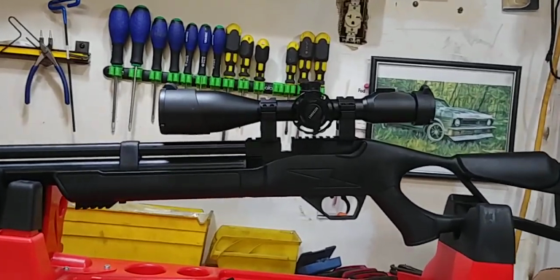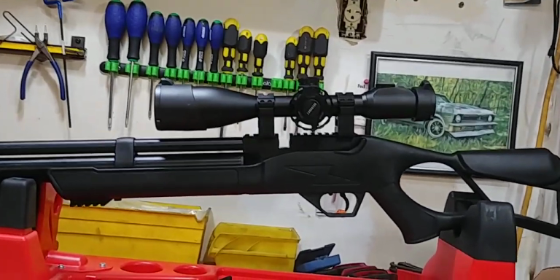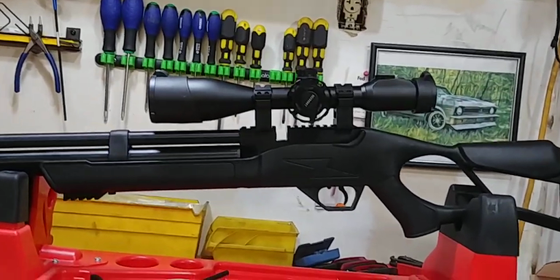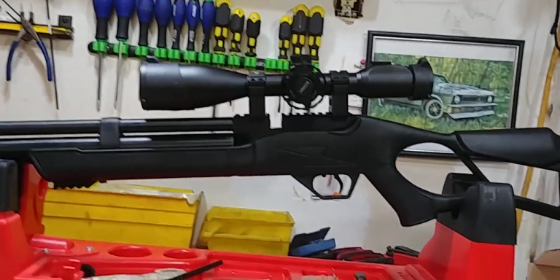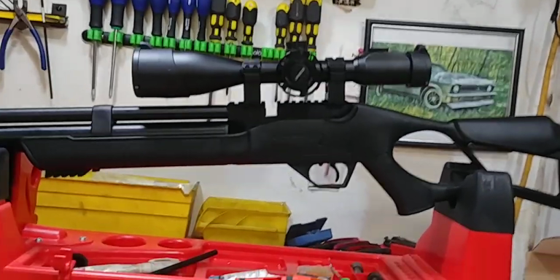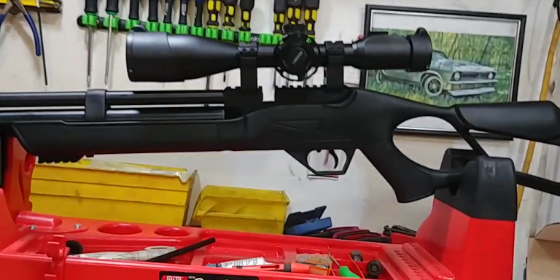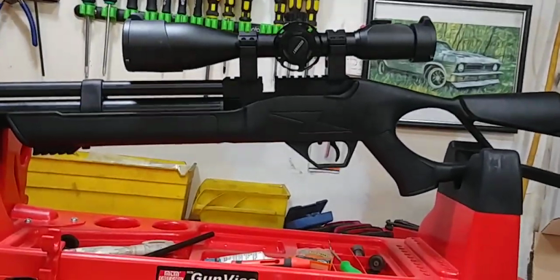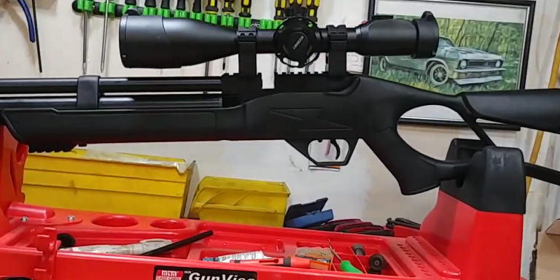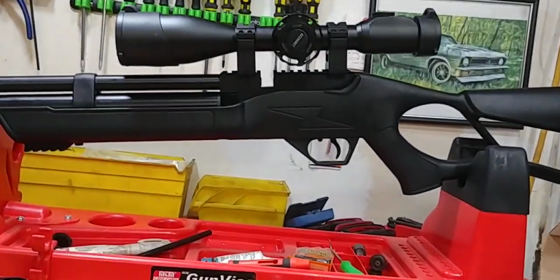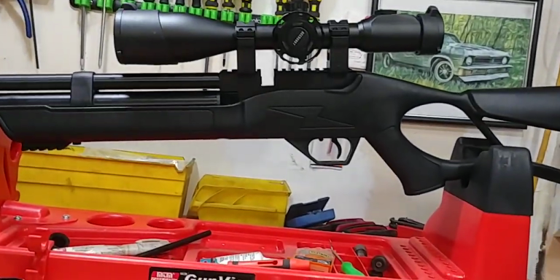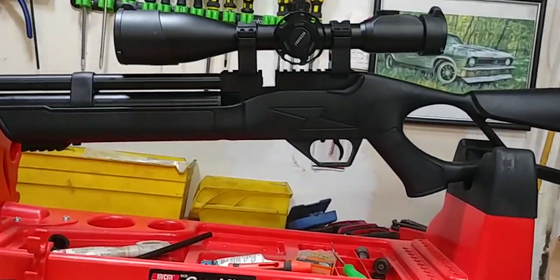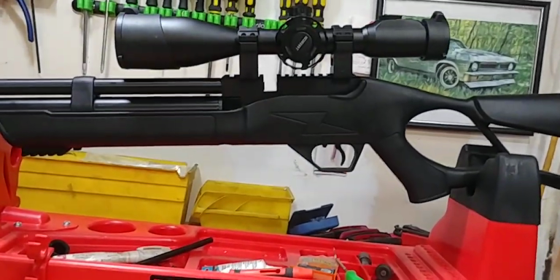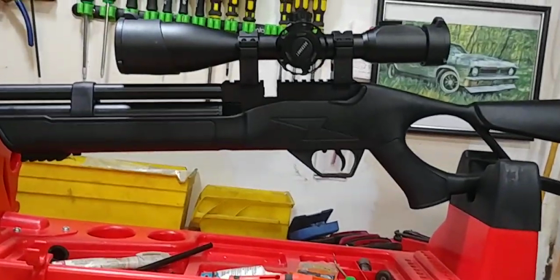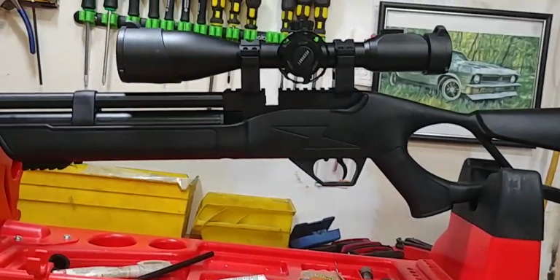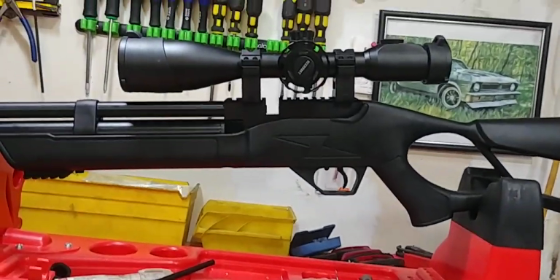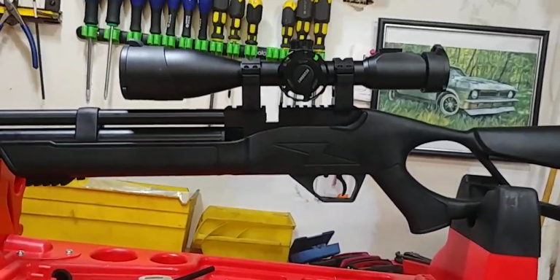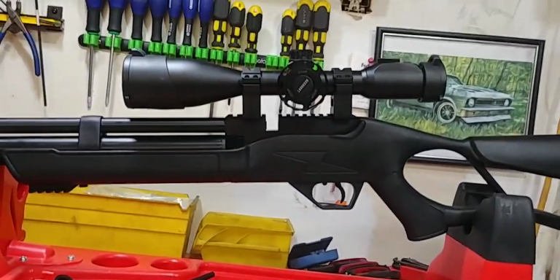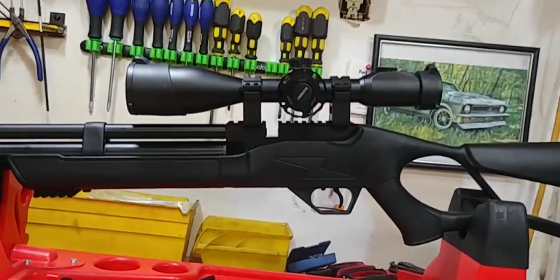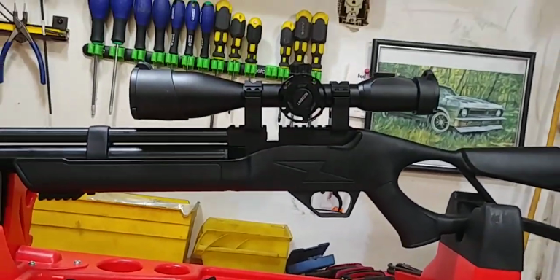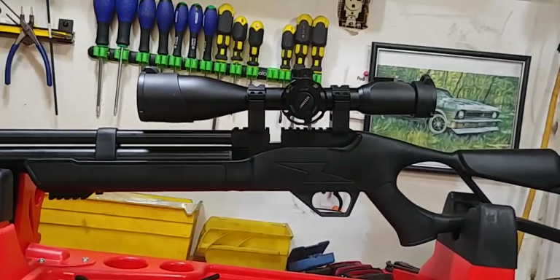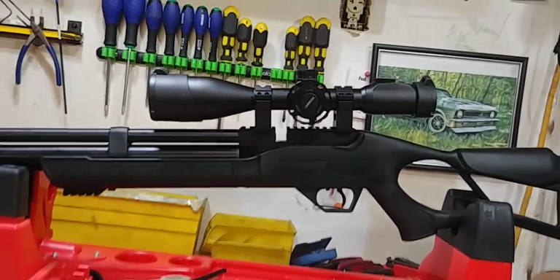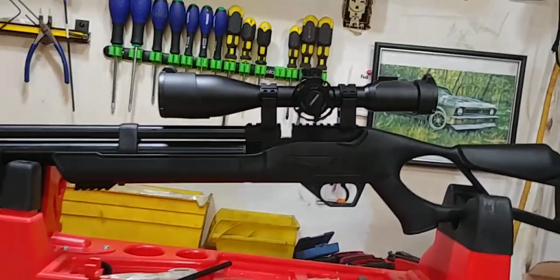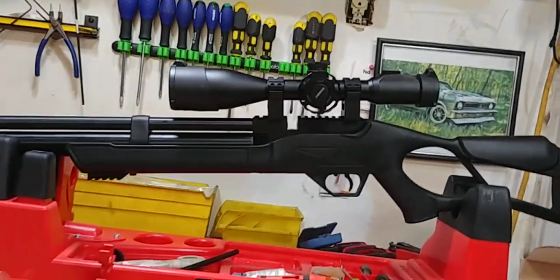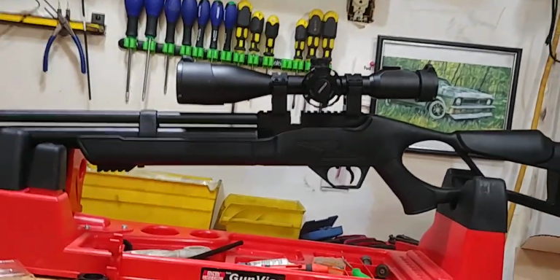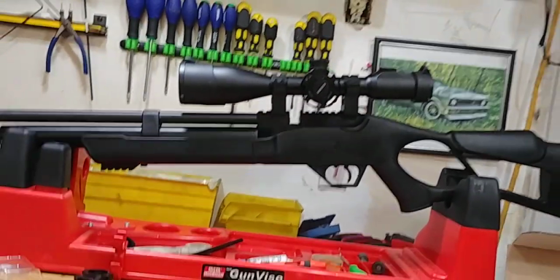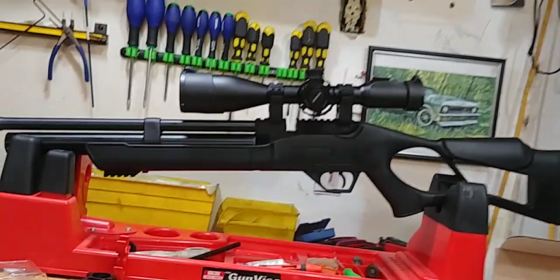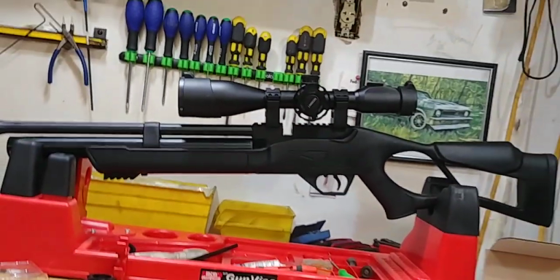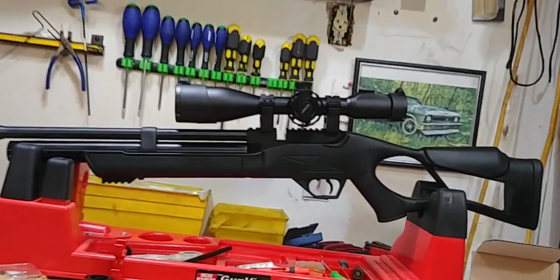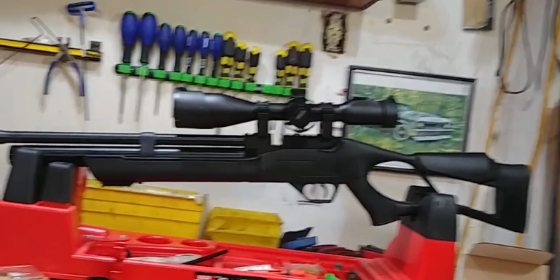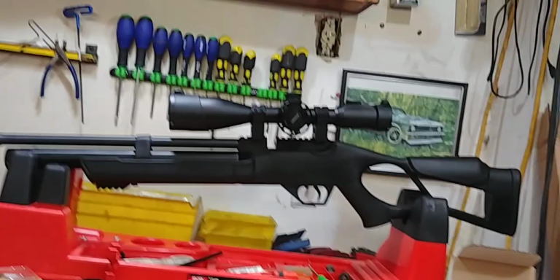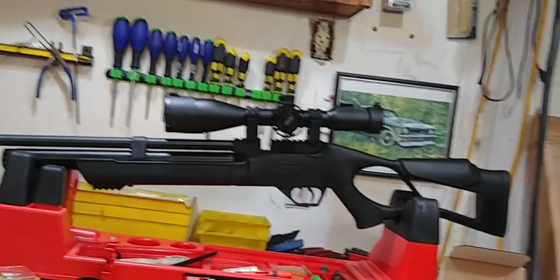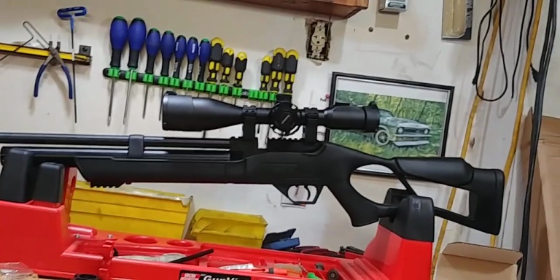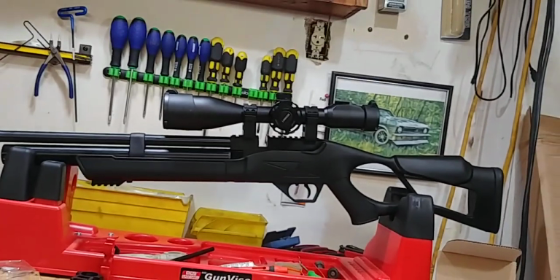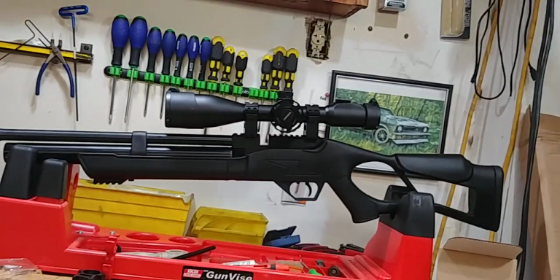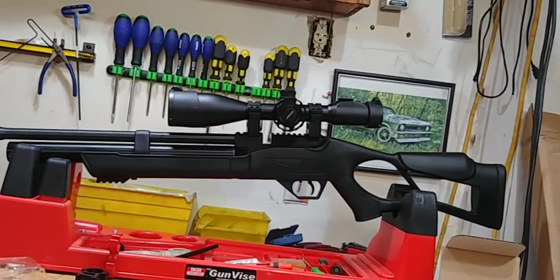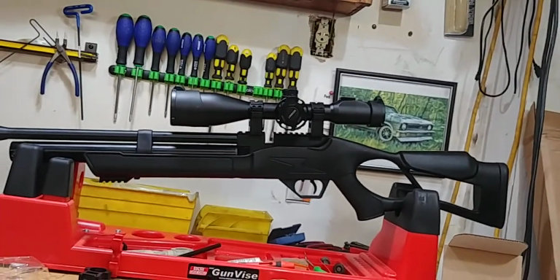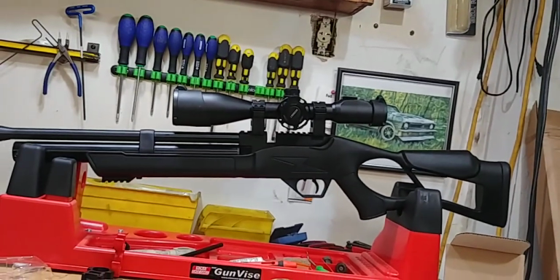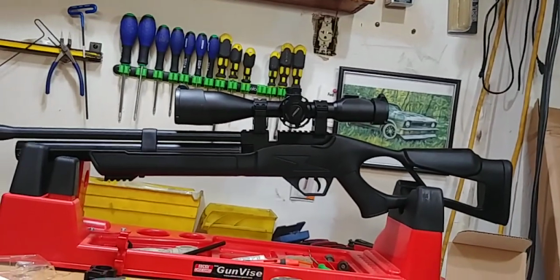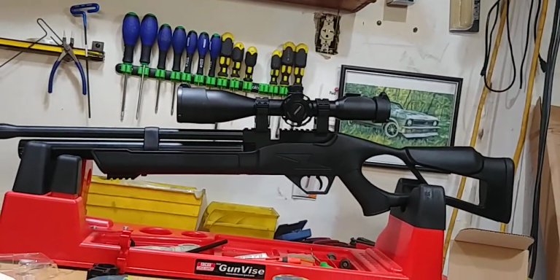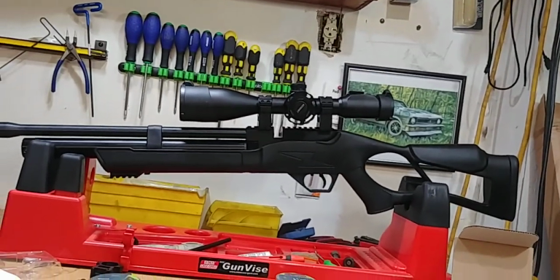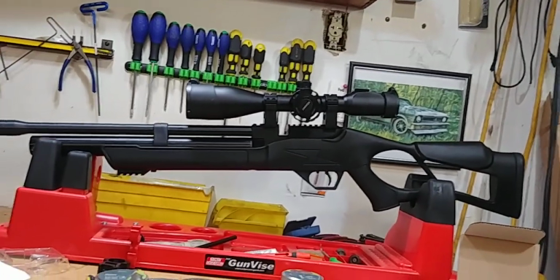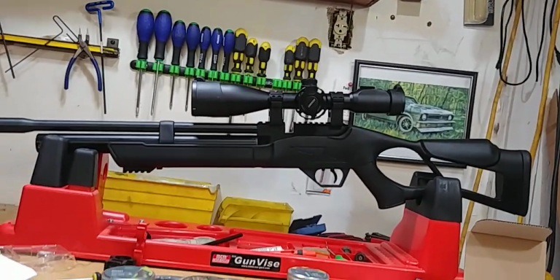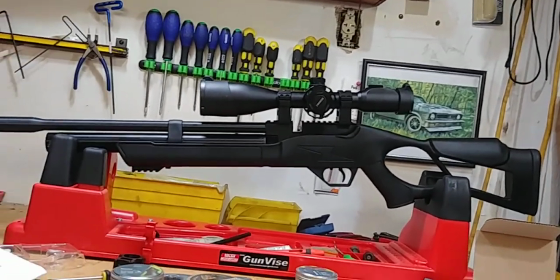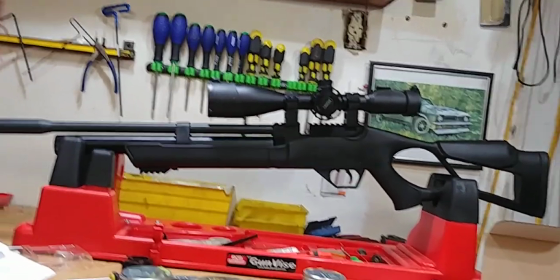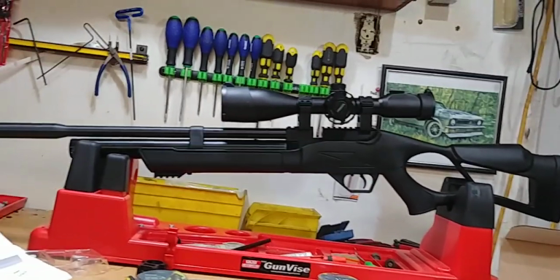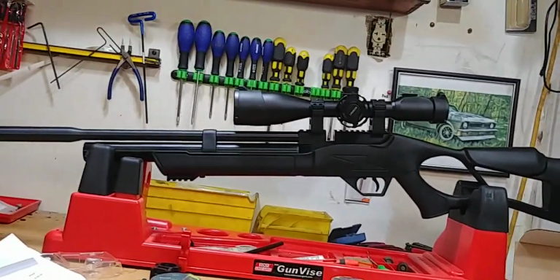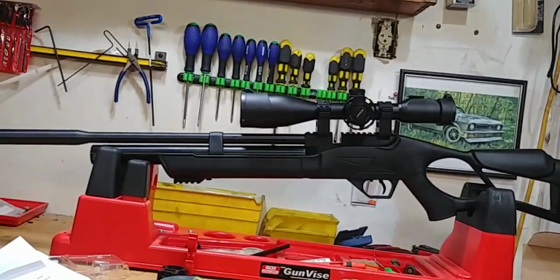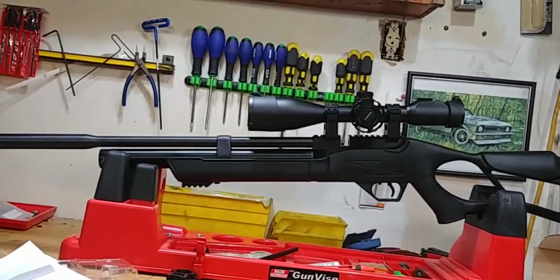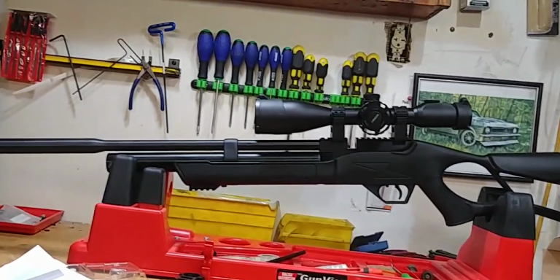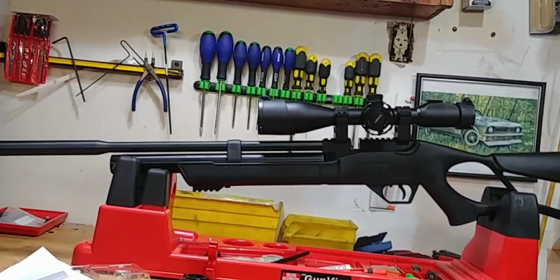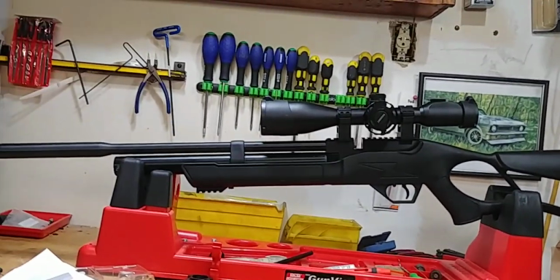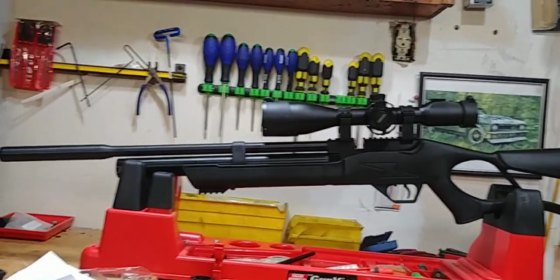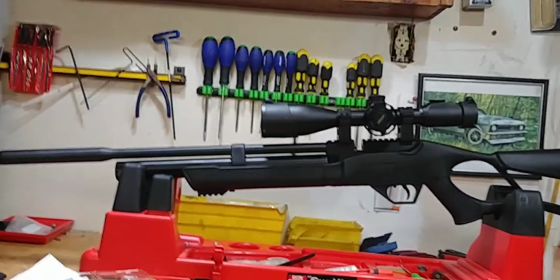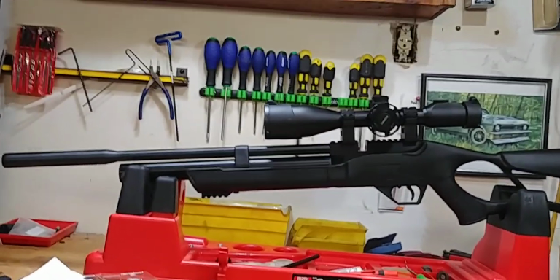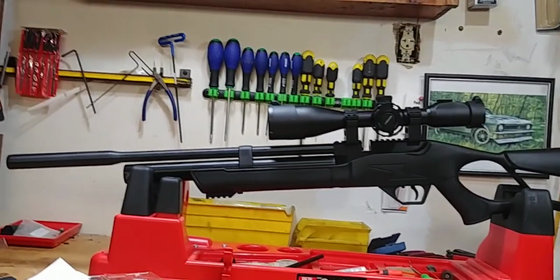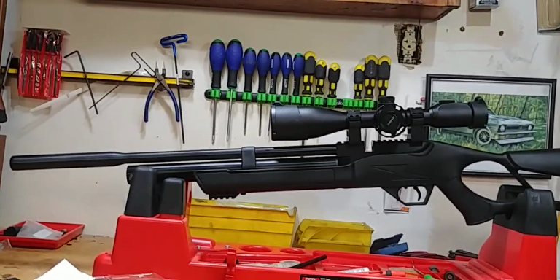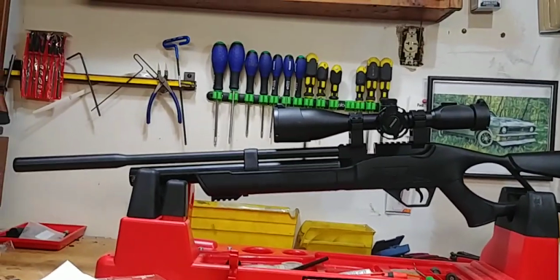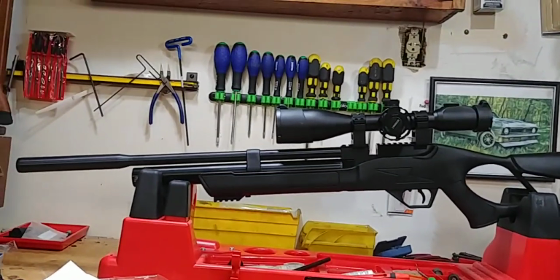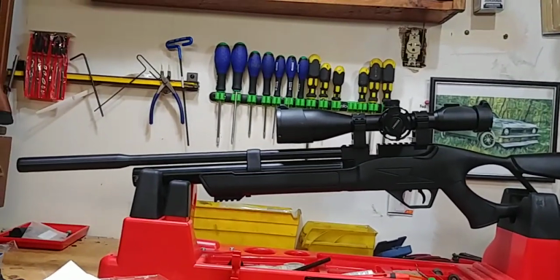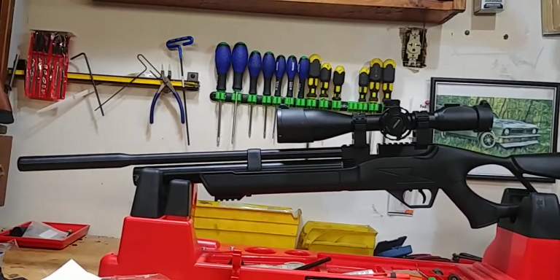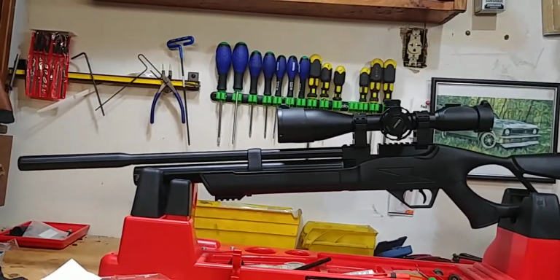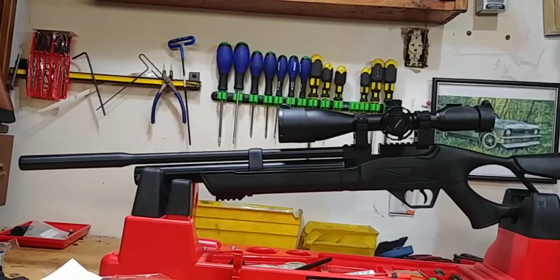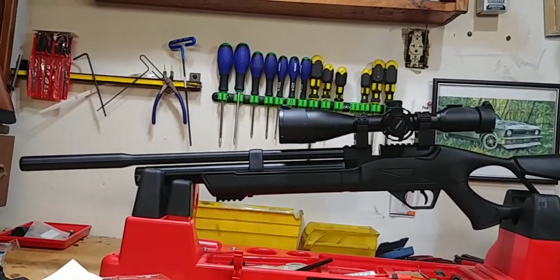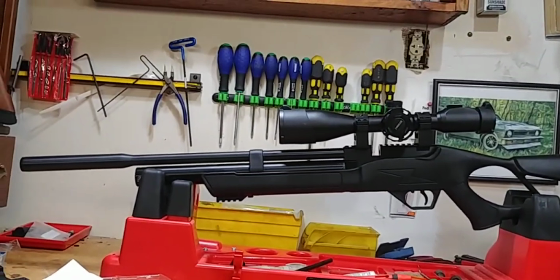The trigger is beautiful on this right out of the box — I have no complaints. I will adjust it later on.